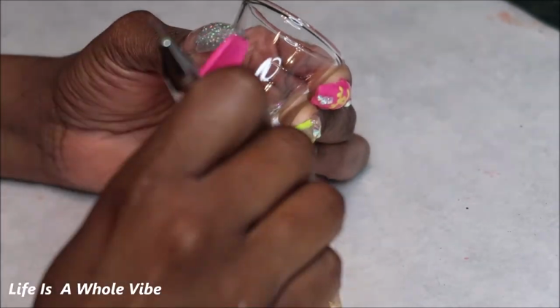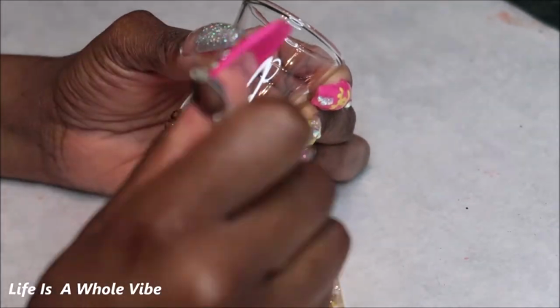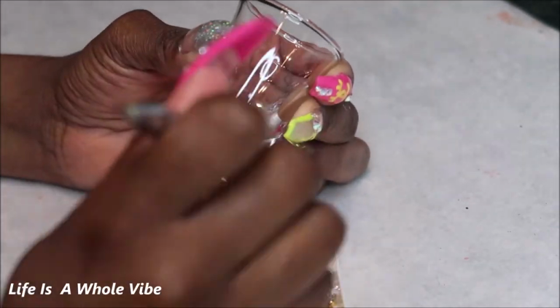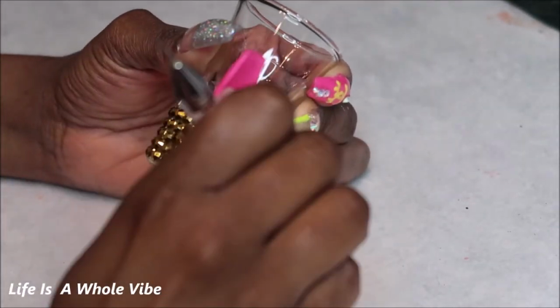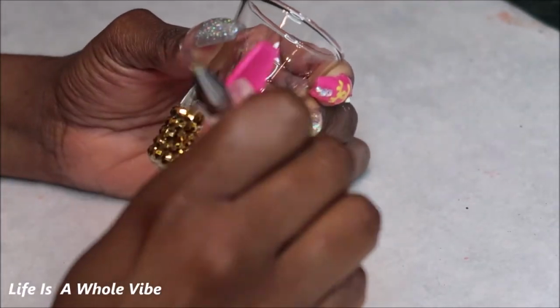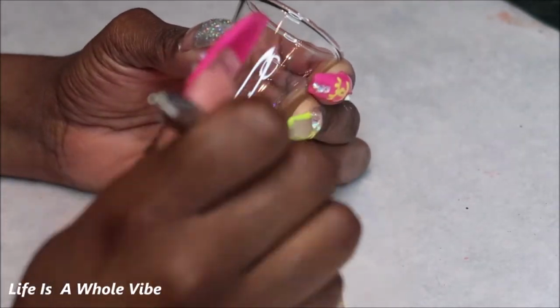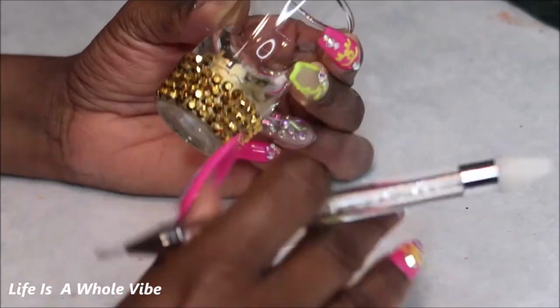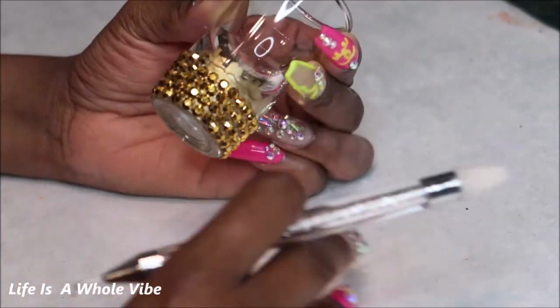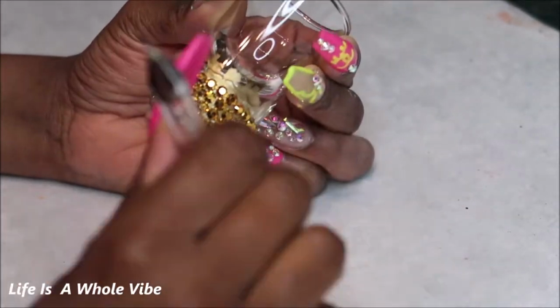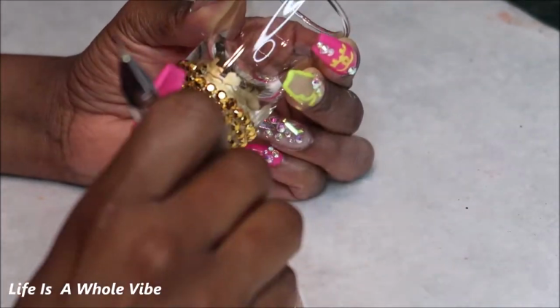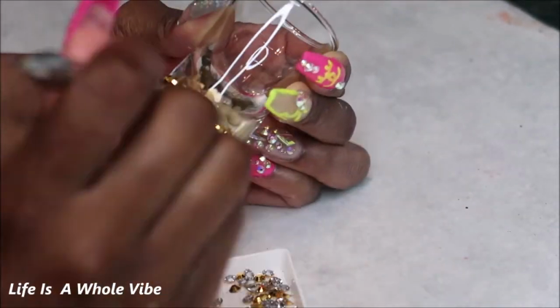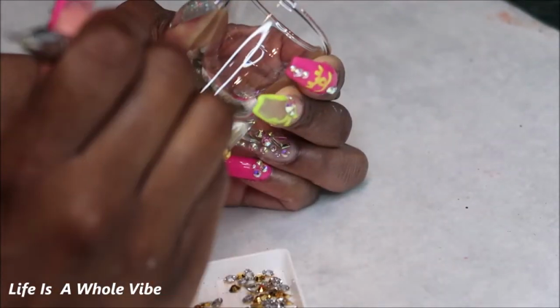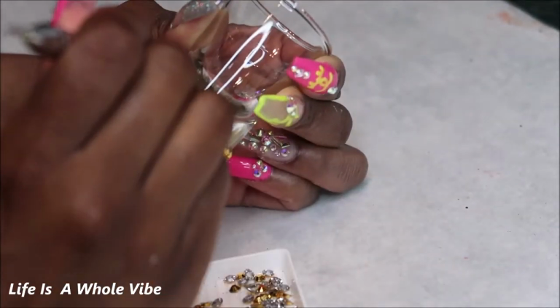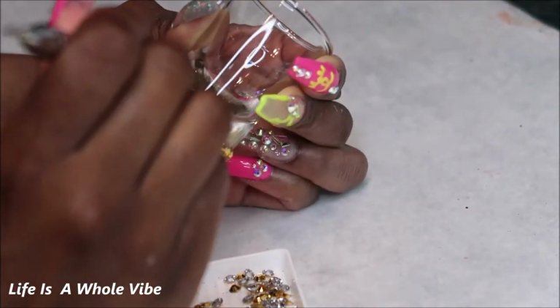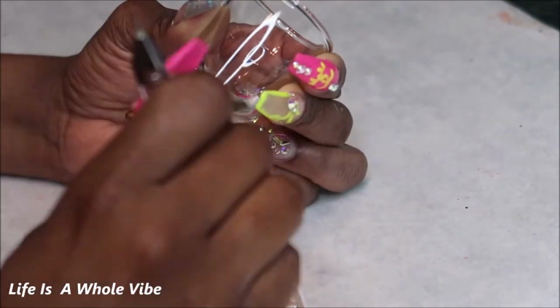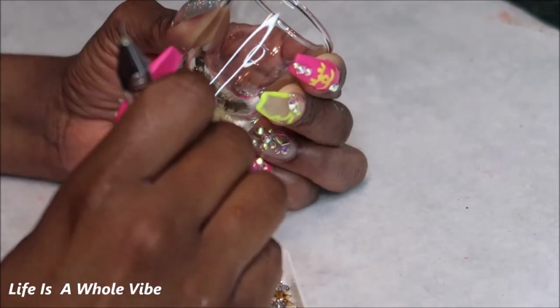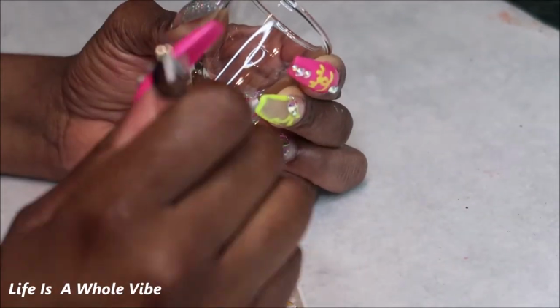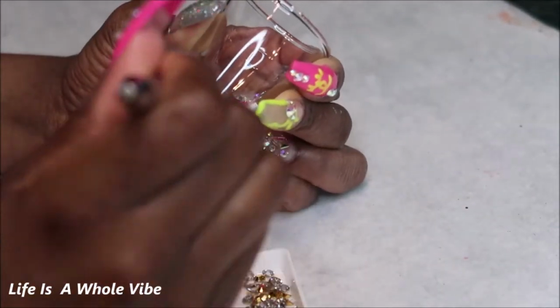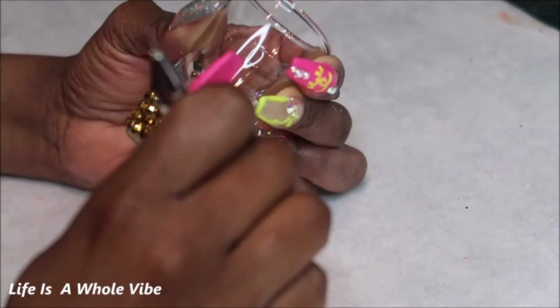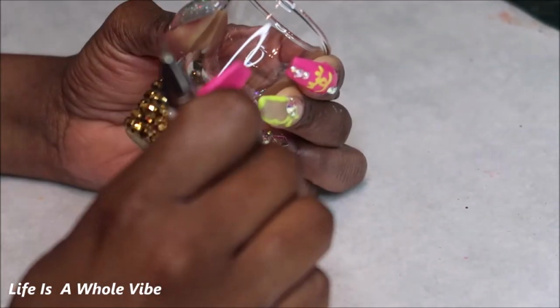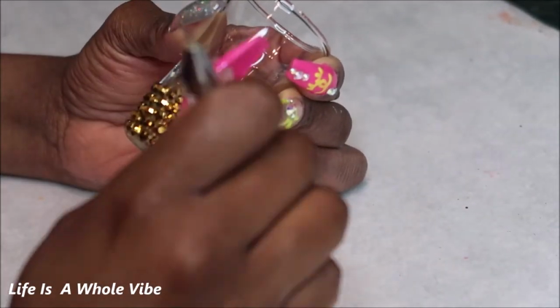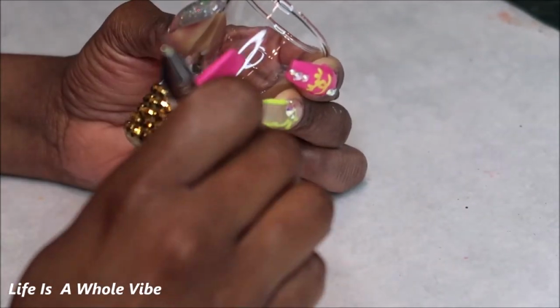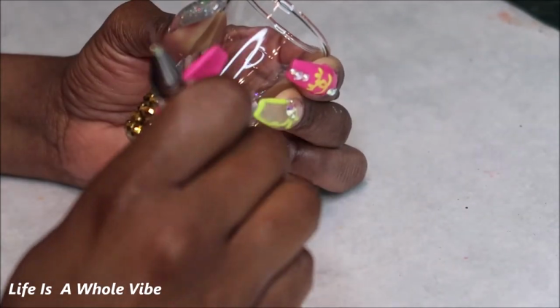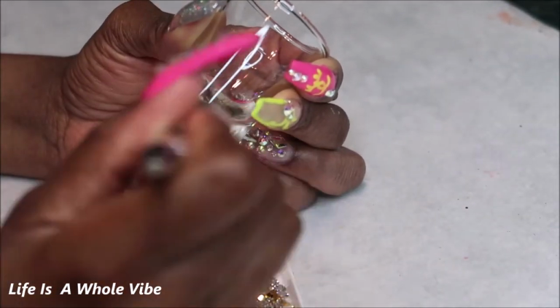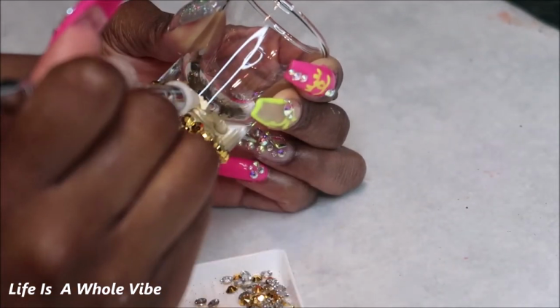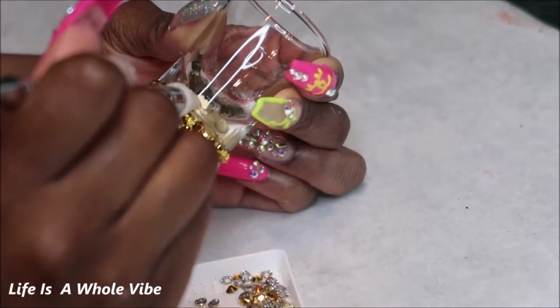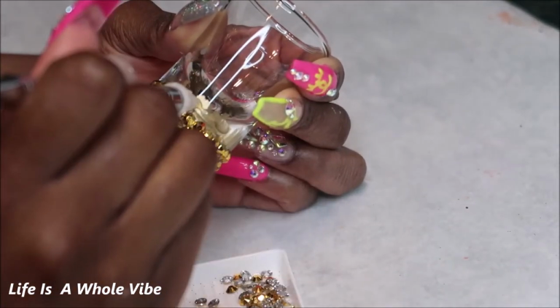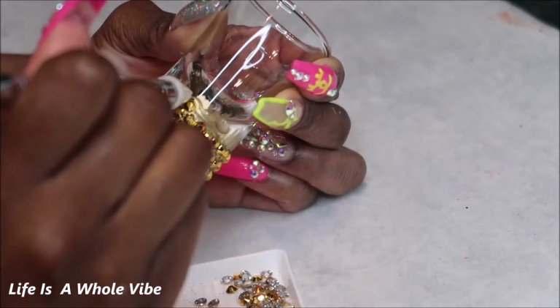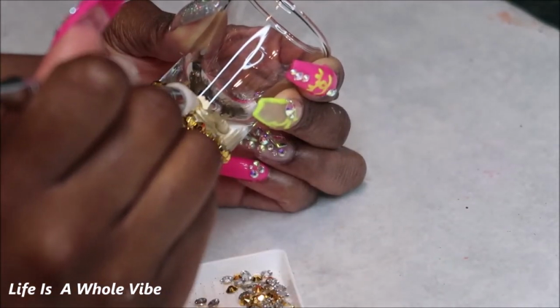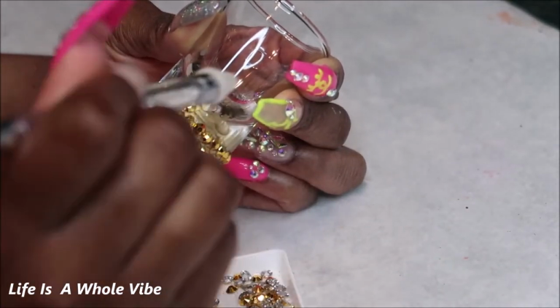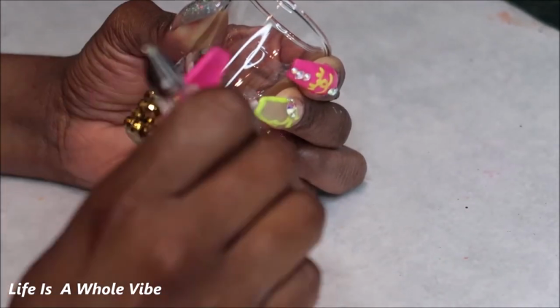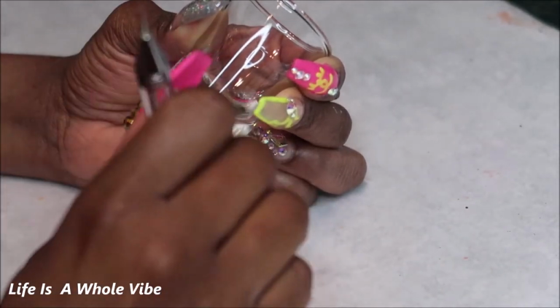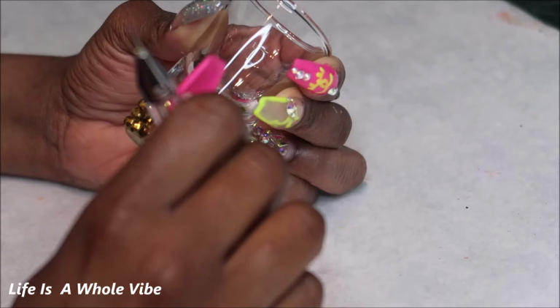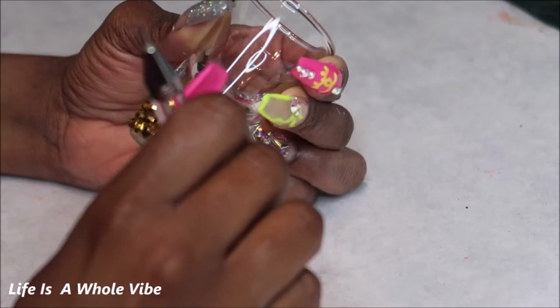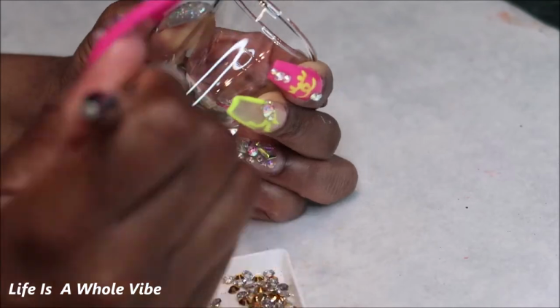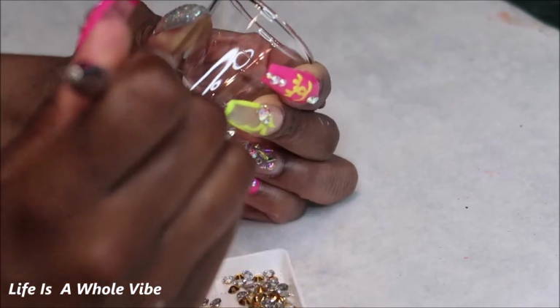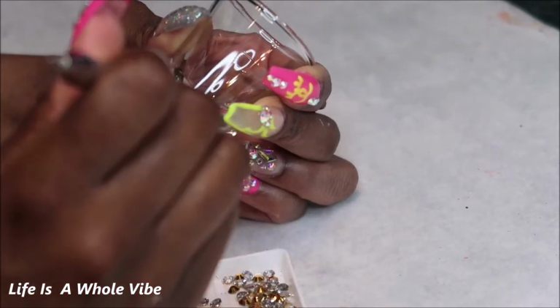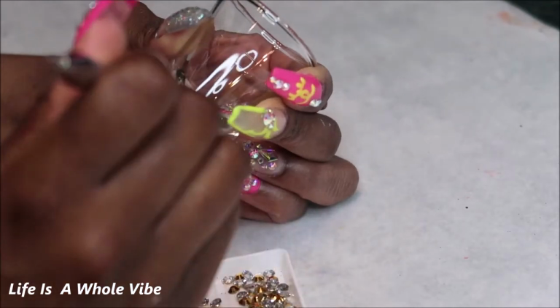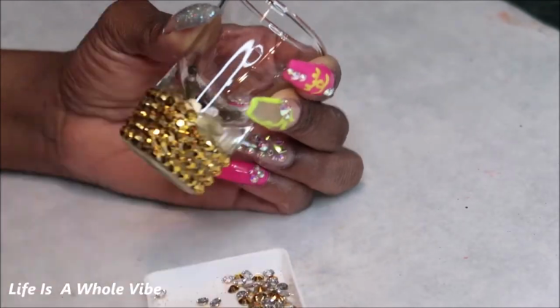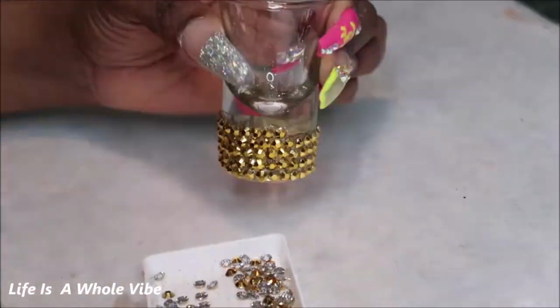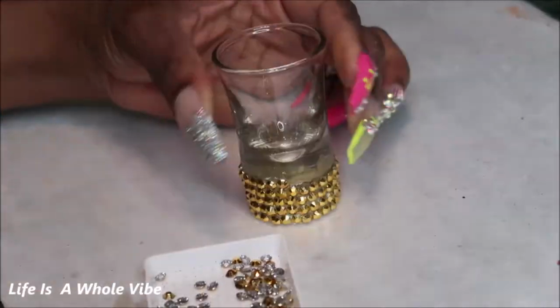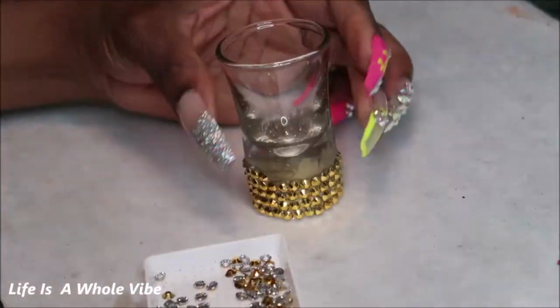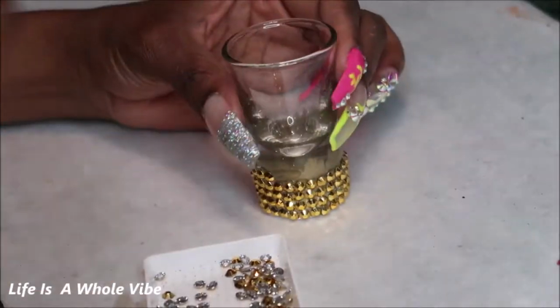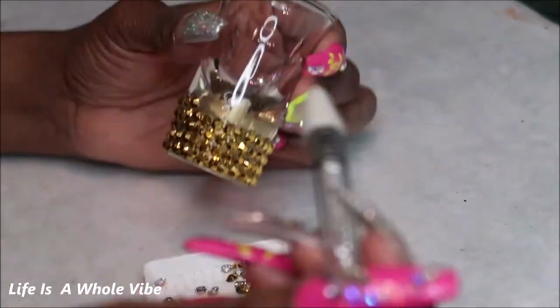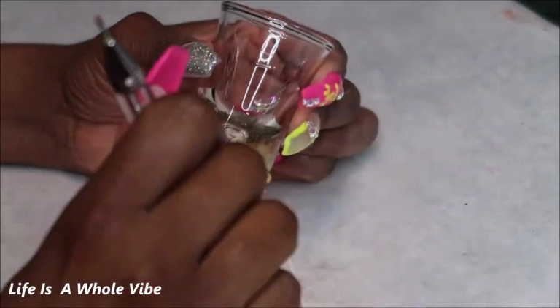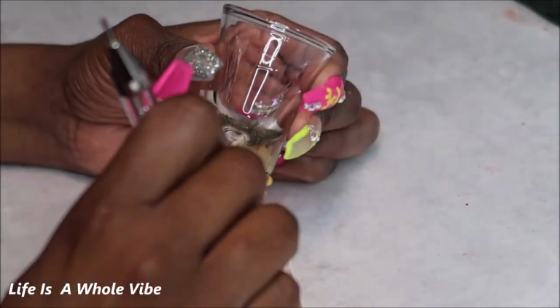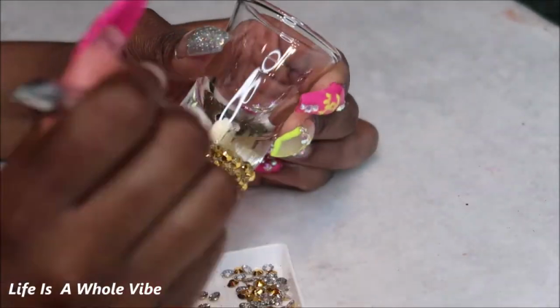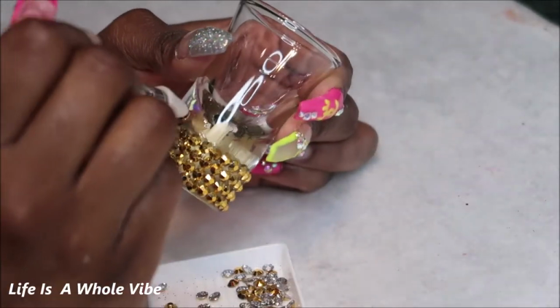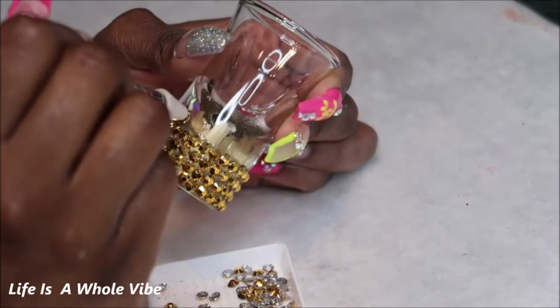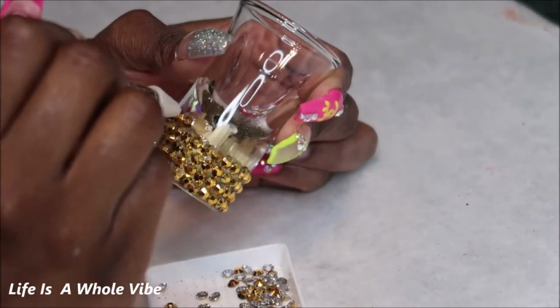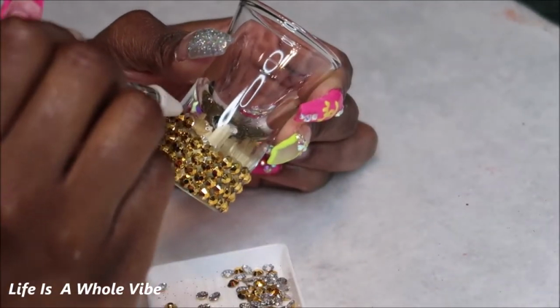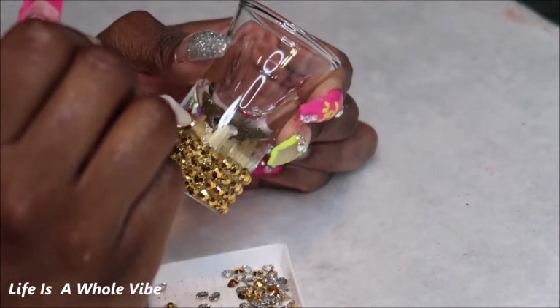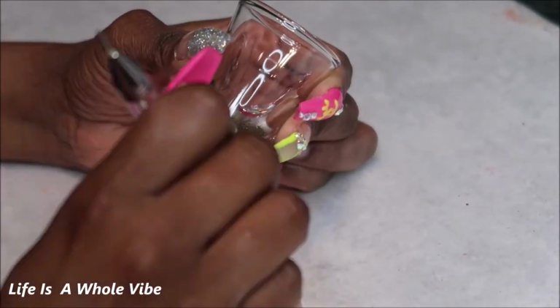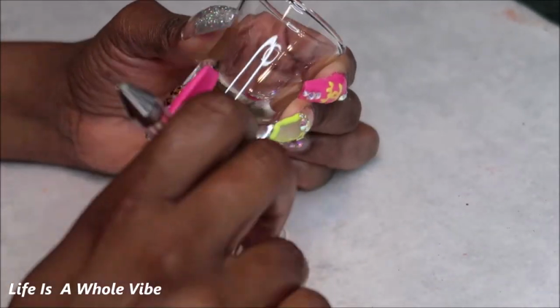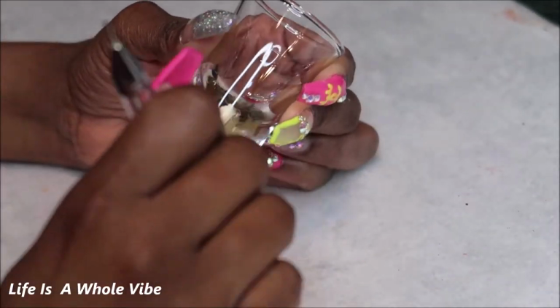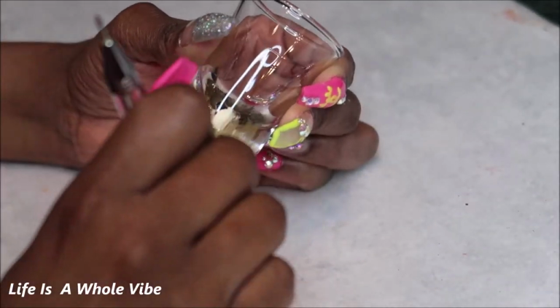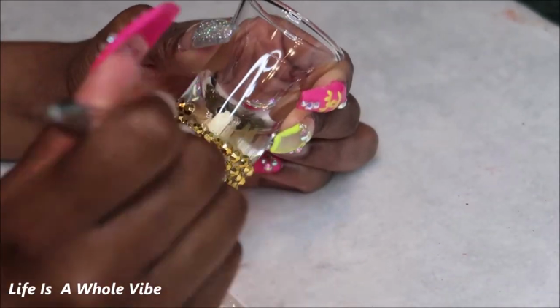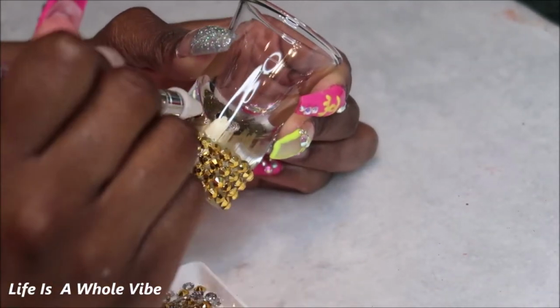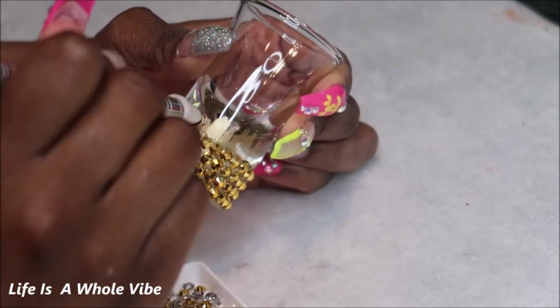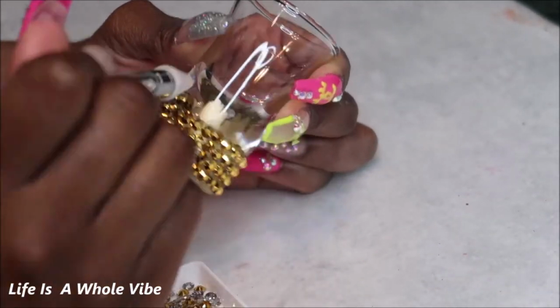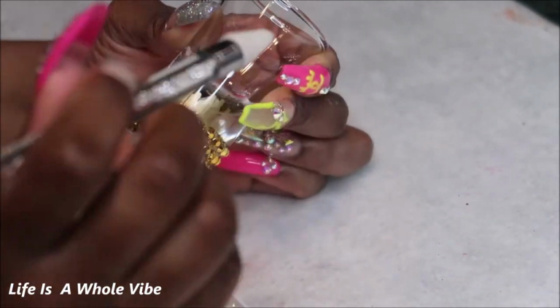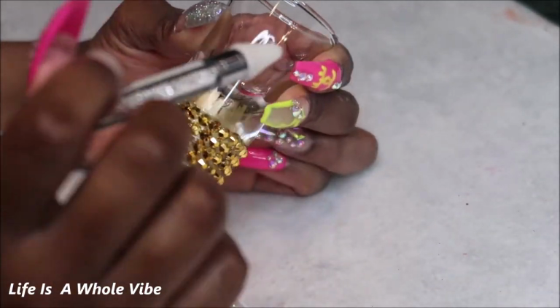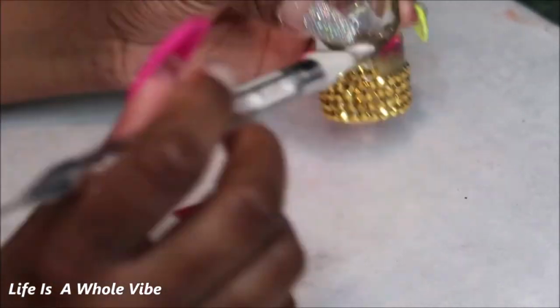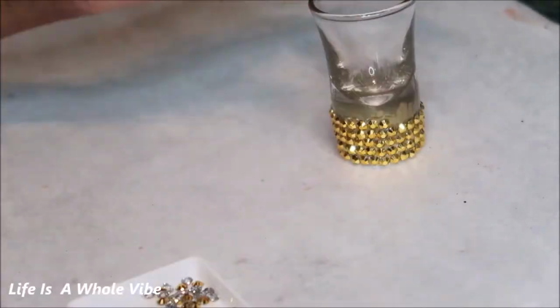If you're wondering what size rhinestones I used on these glasses, I used 5 millimeter rhinestones.